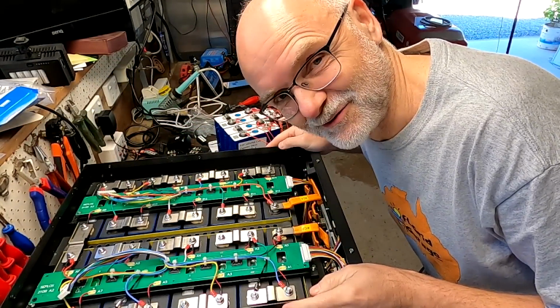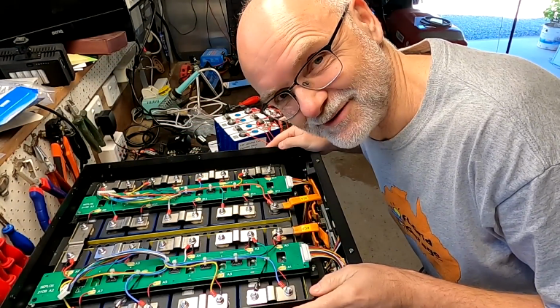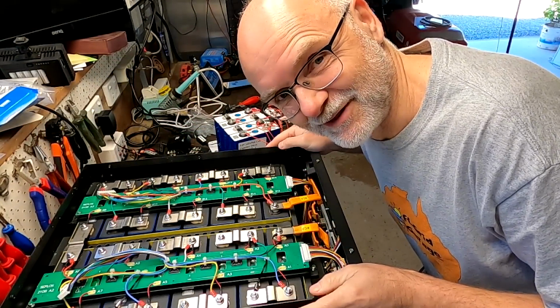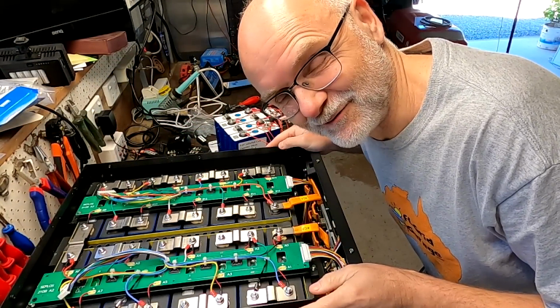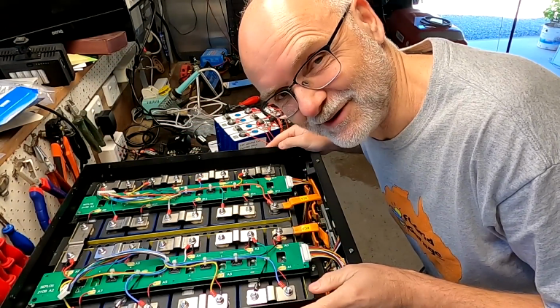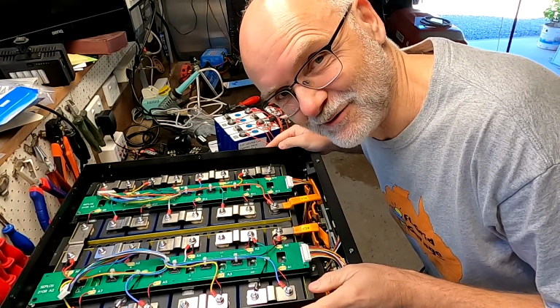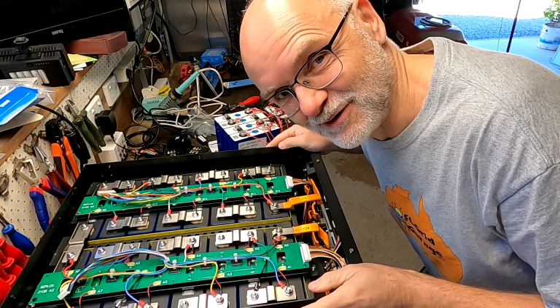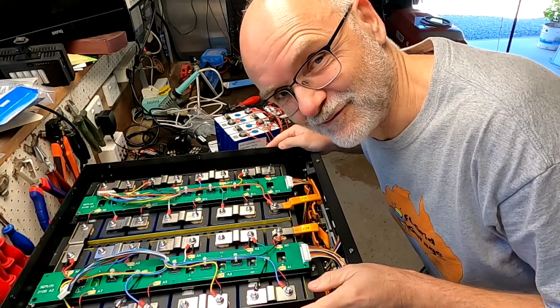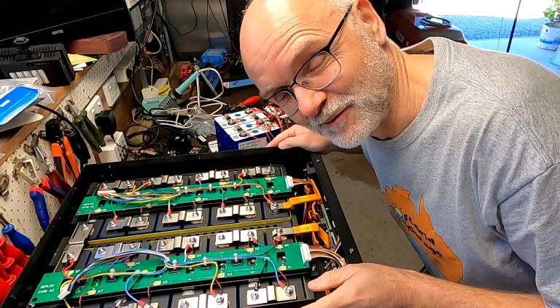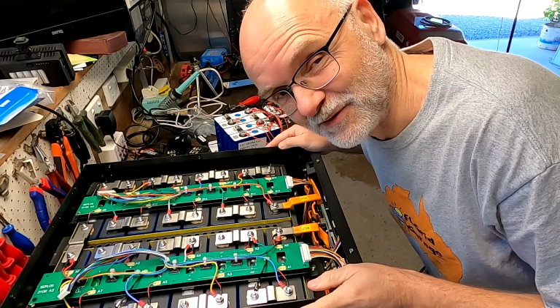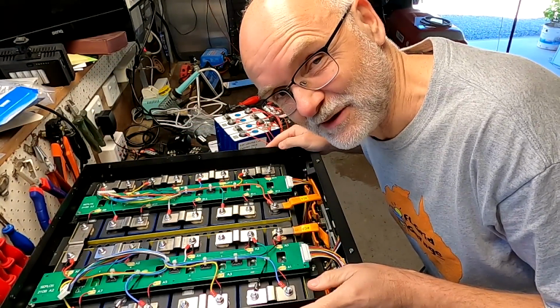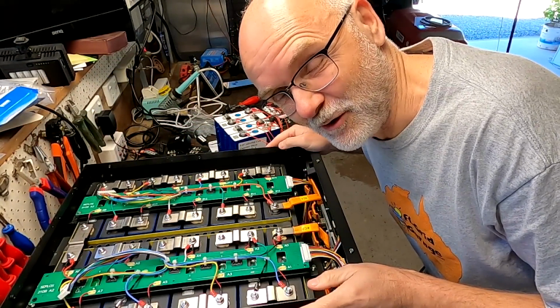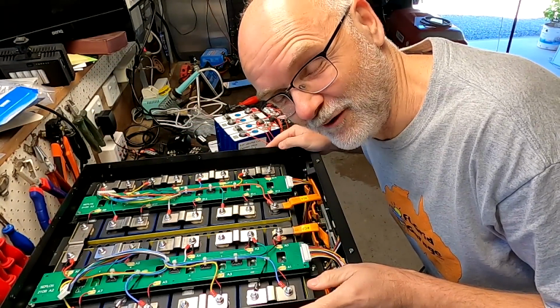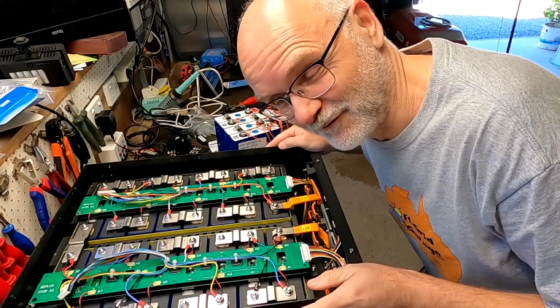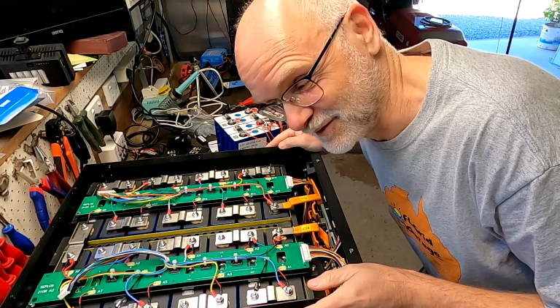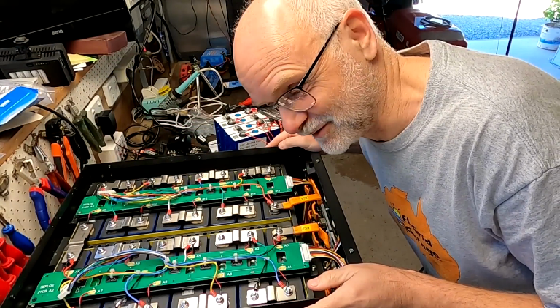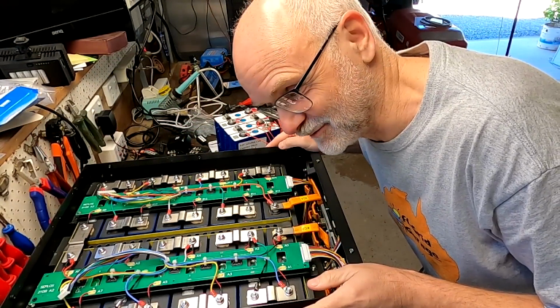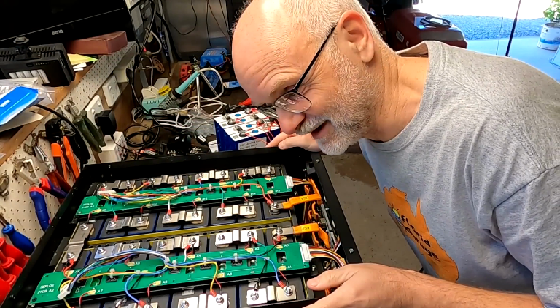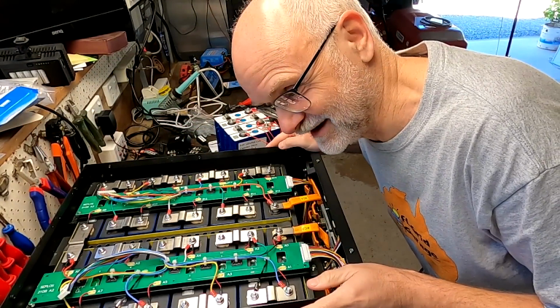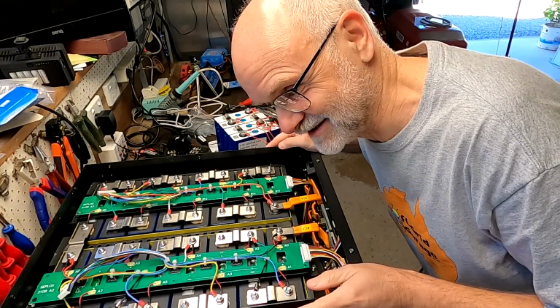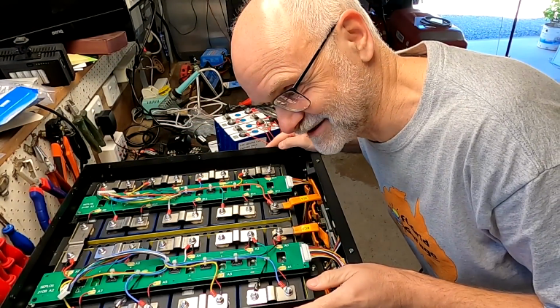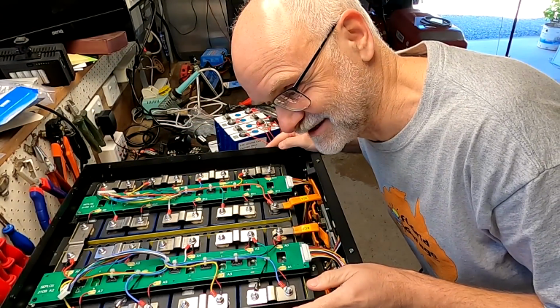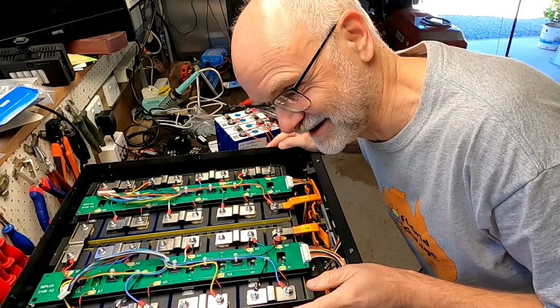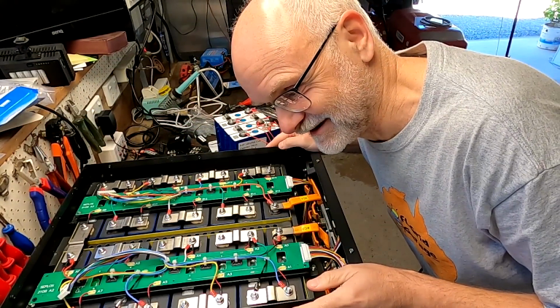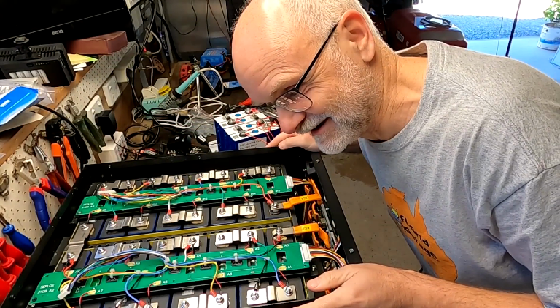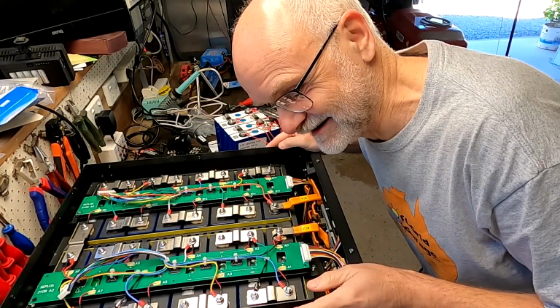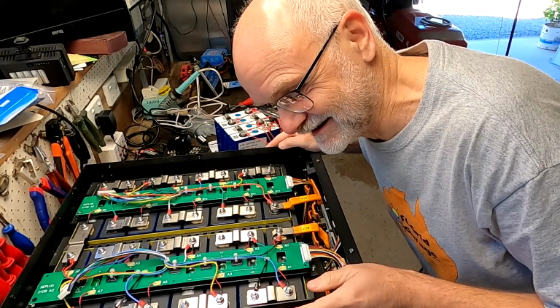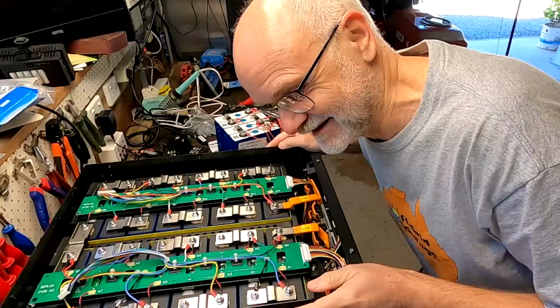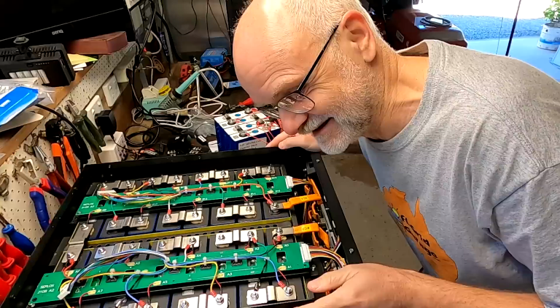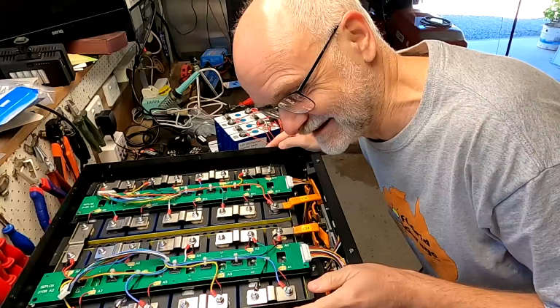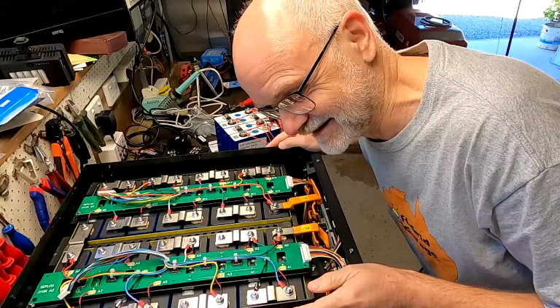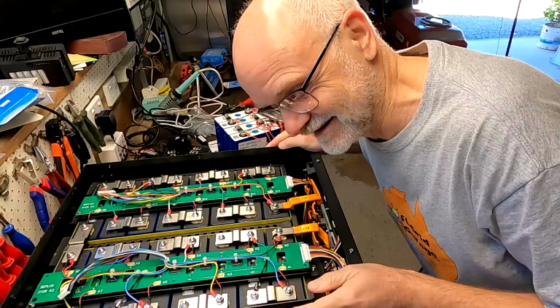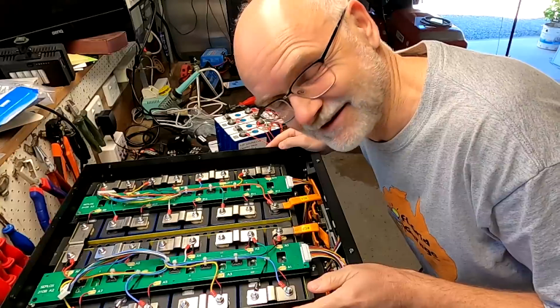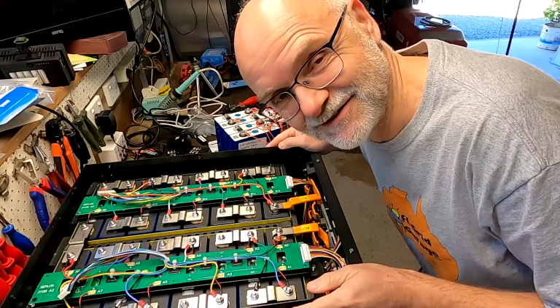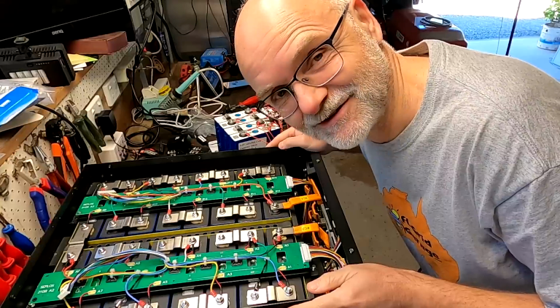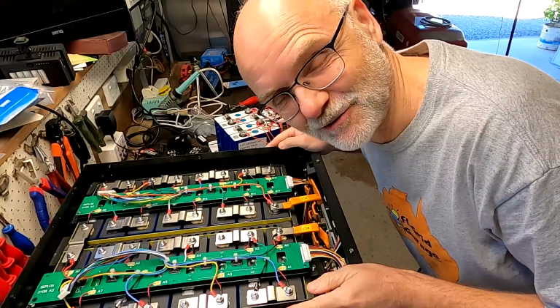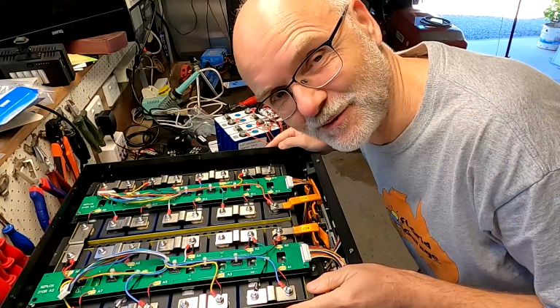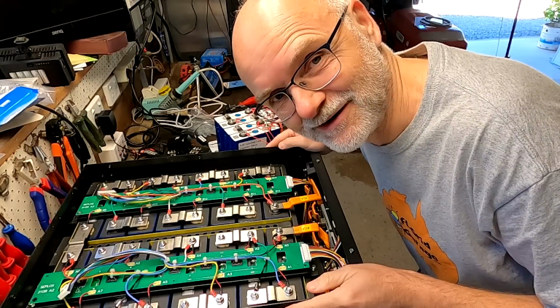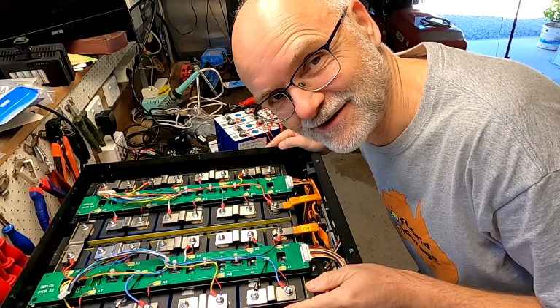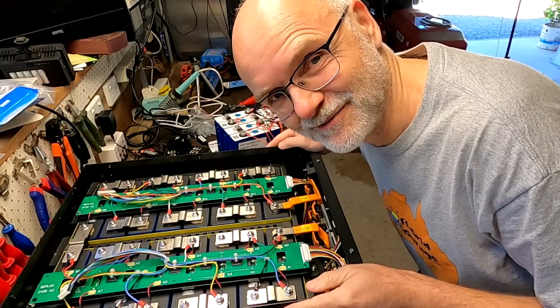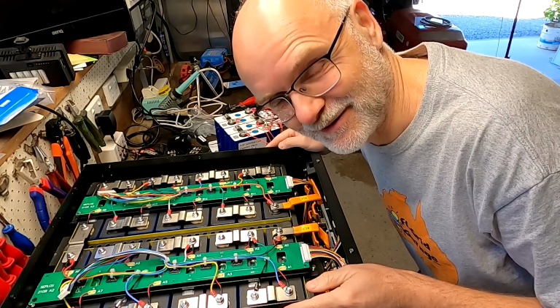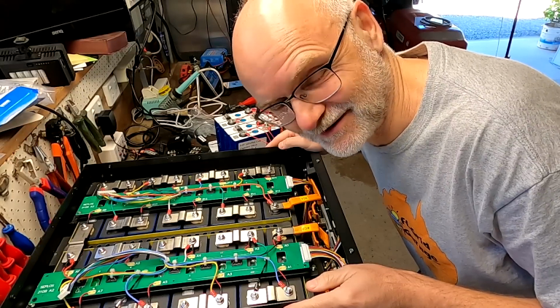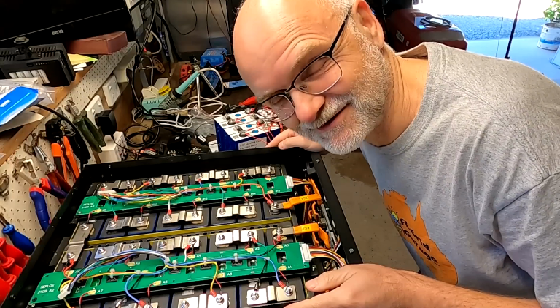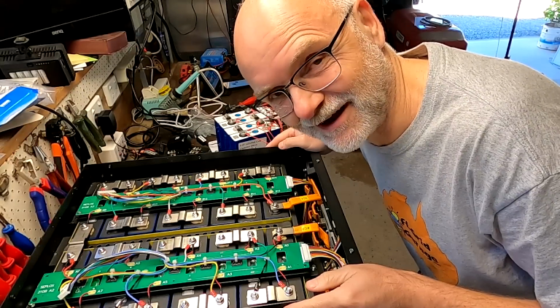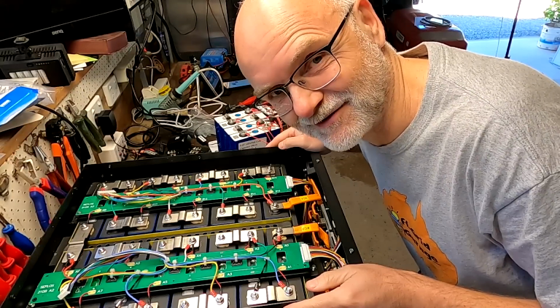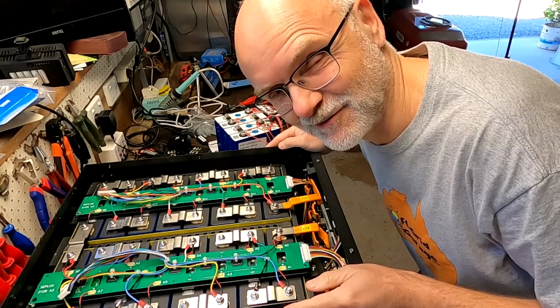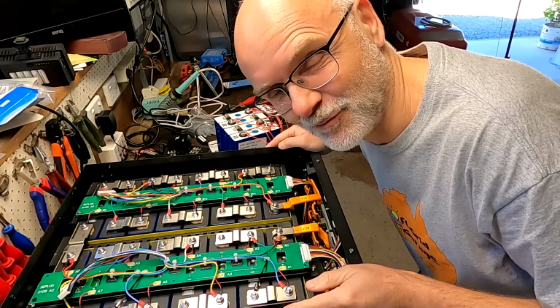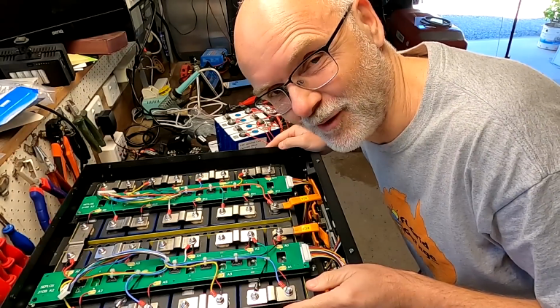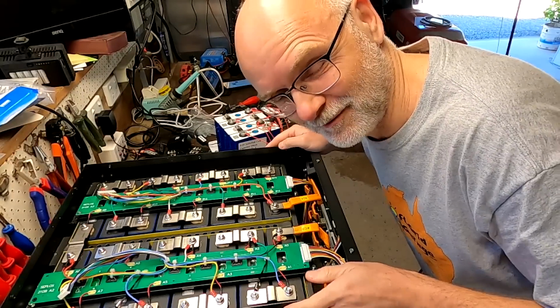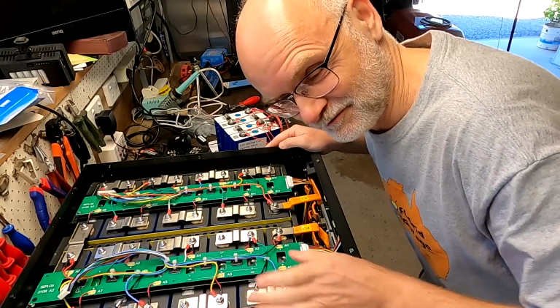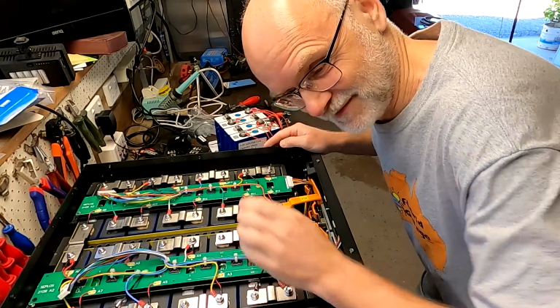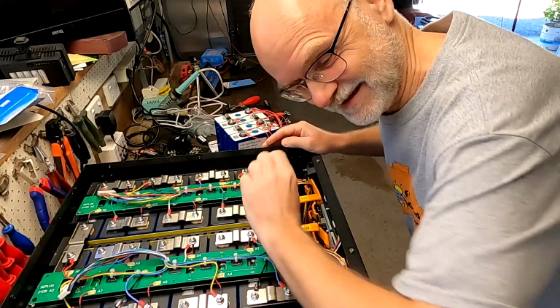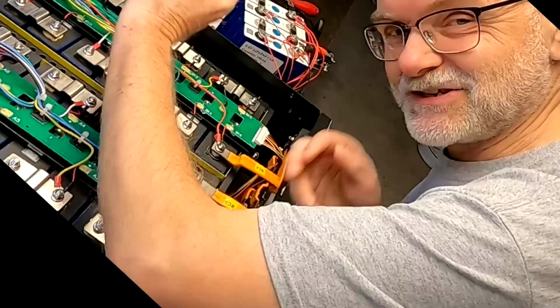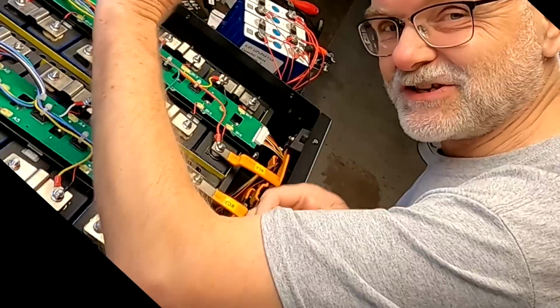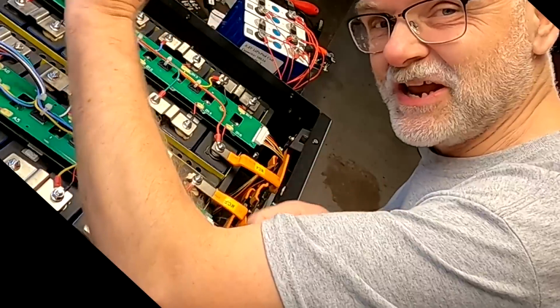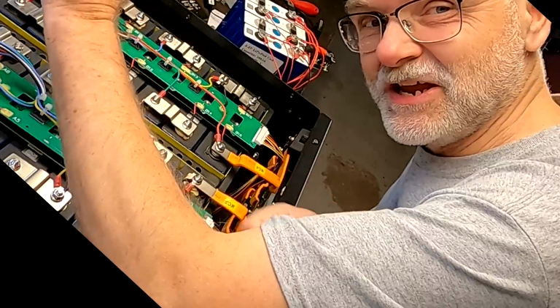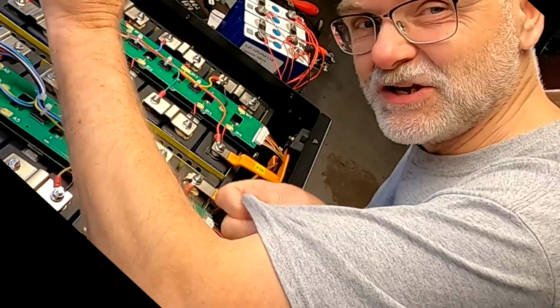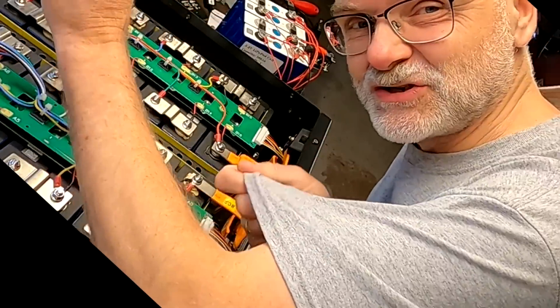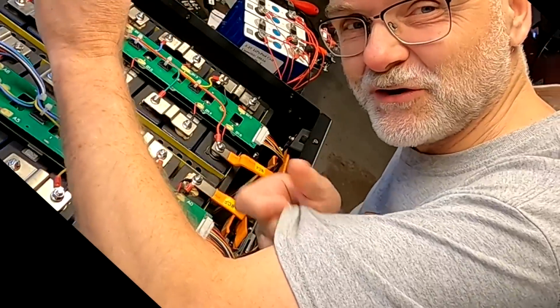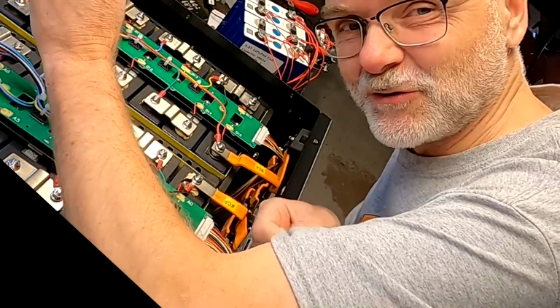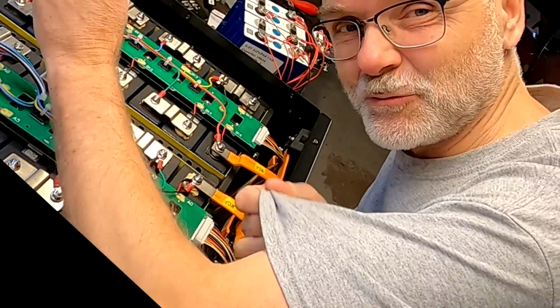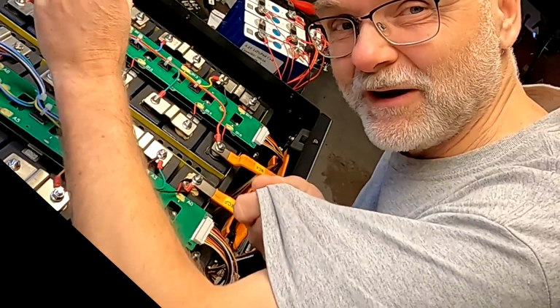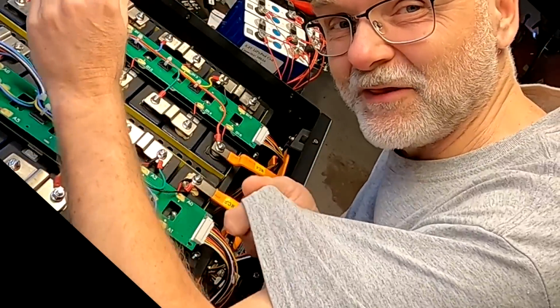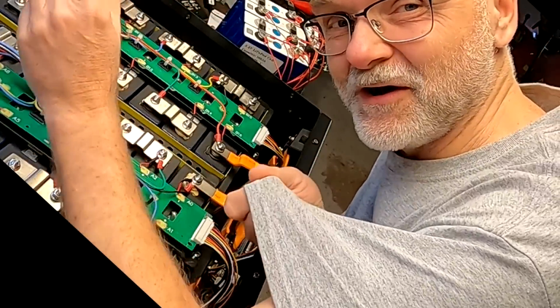Good morning everyone and welcome back to another video from the Off-Grid Garage. It is still winter but it's nice and warm — t-shirt weather!